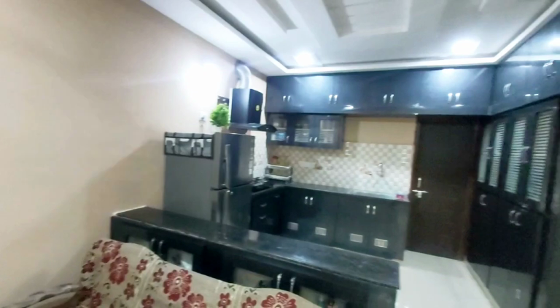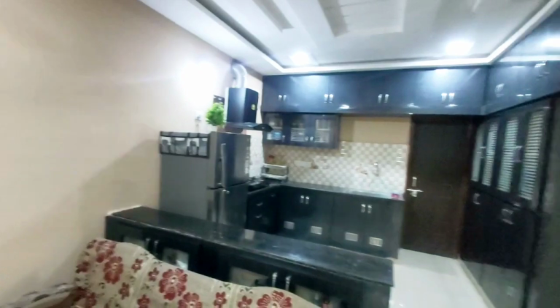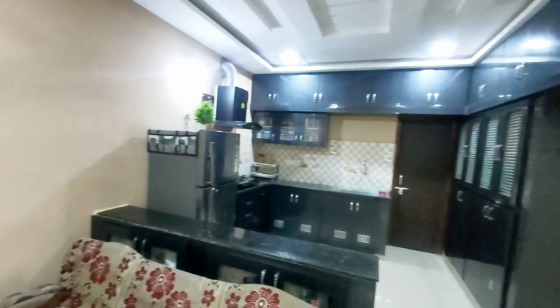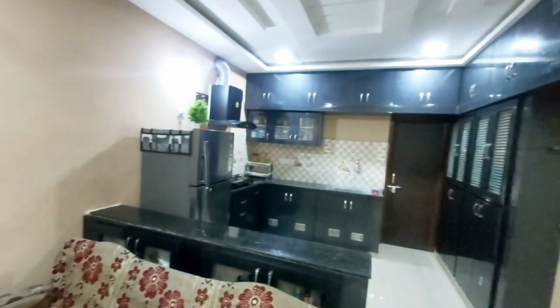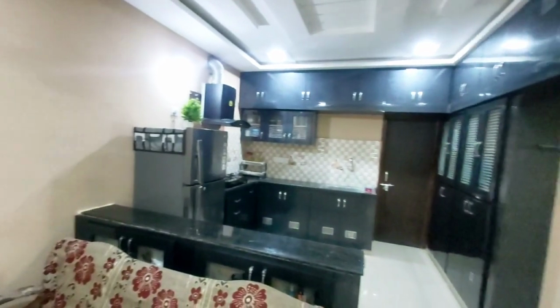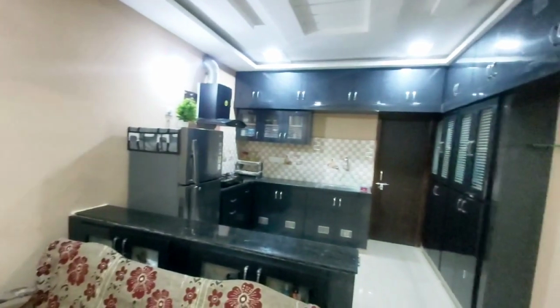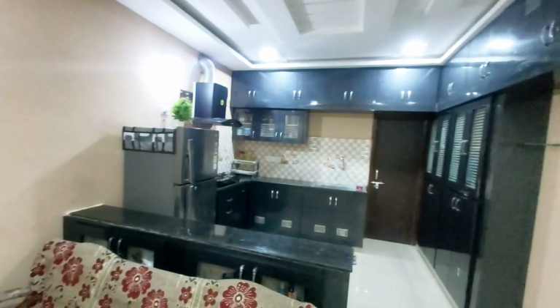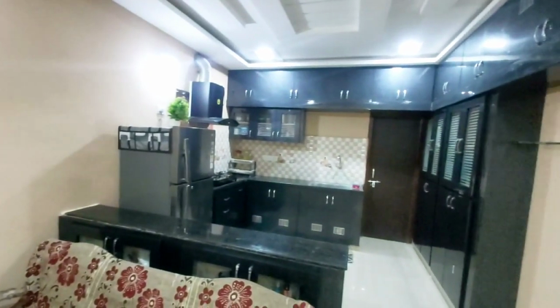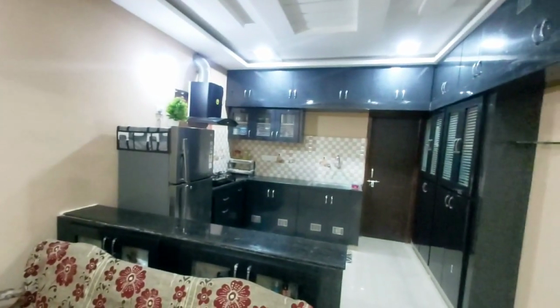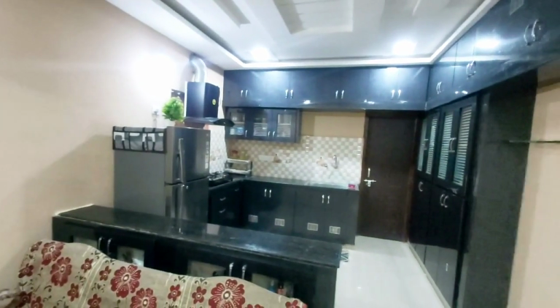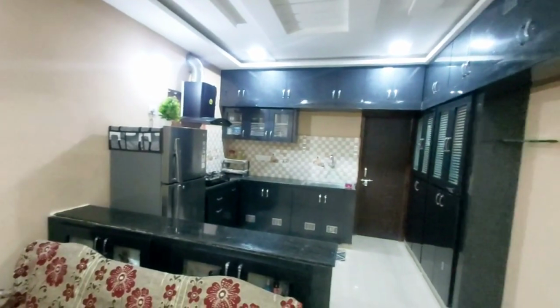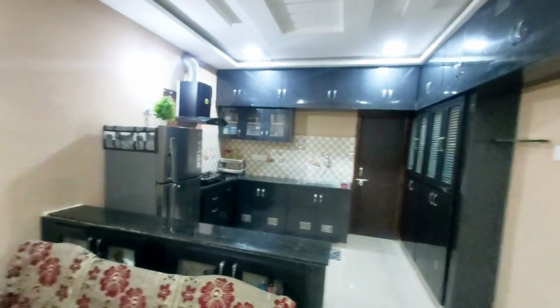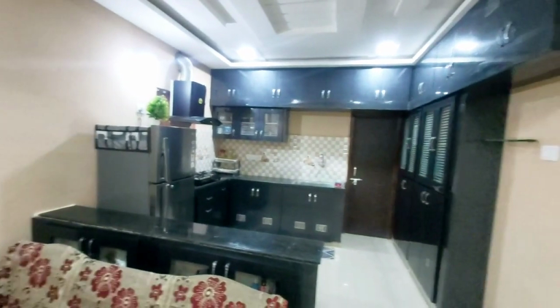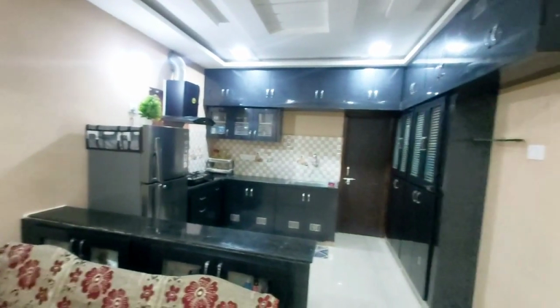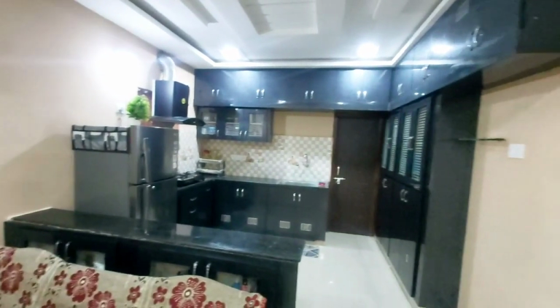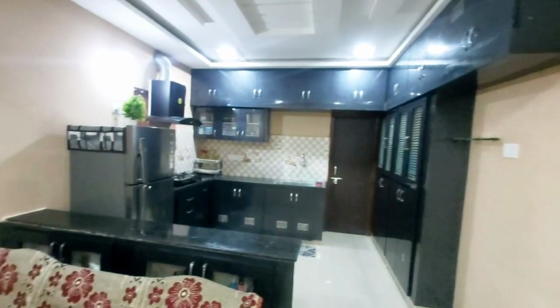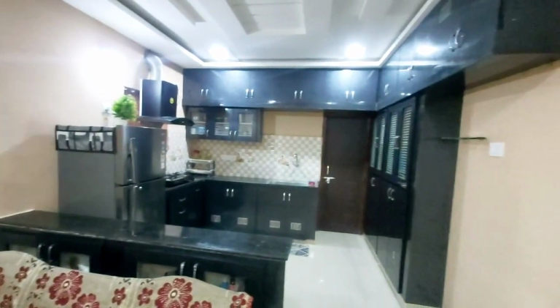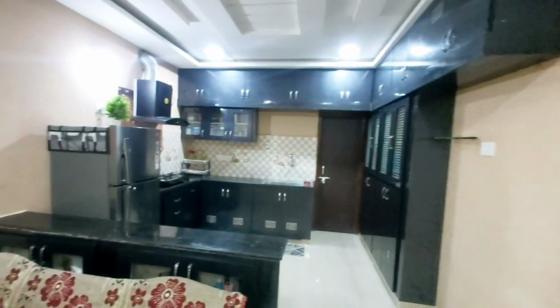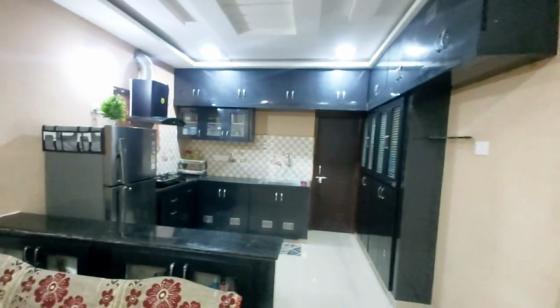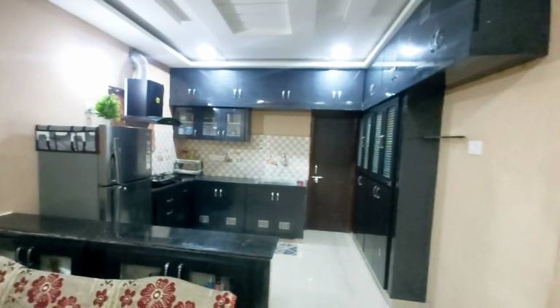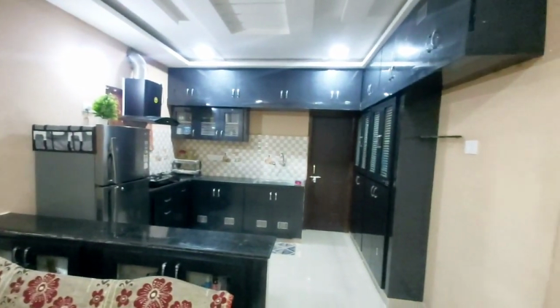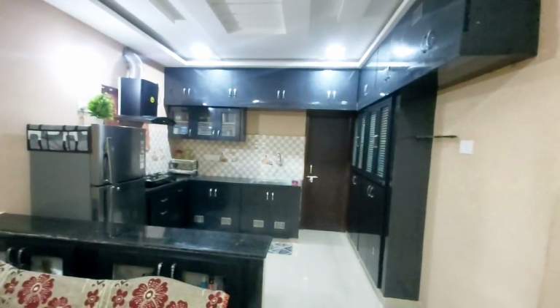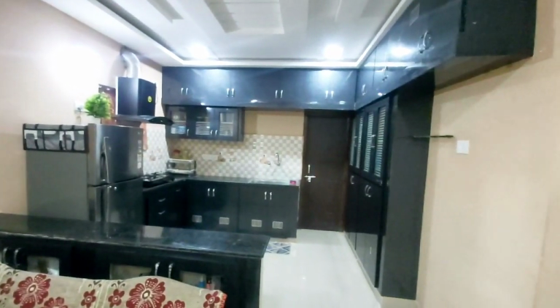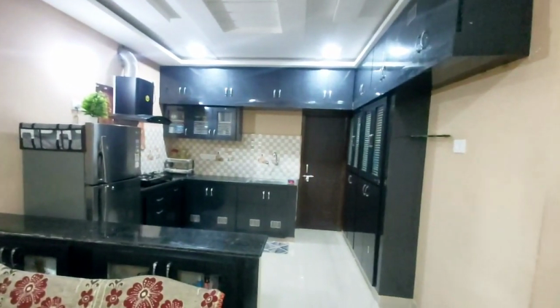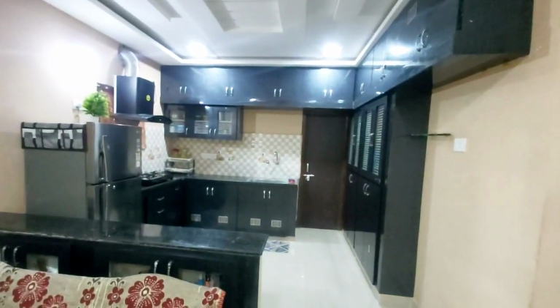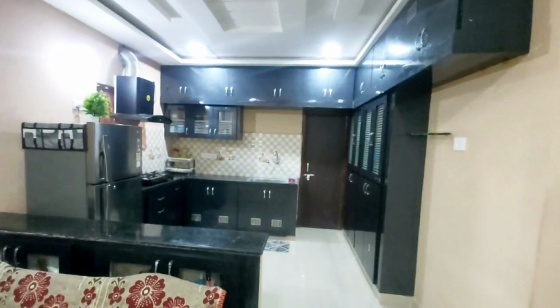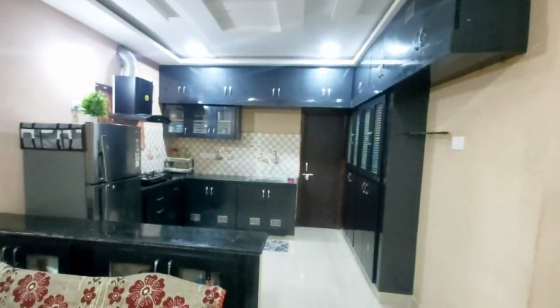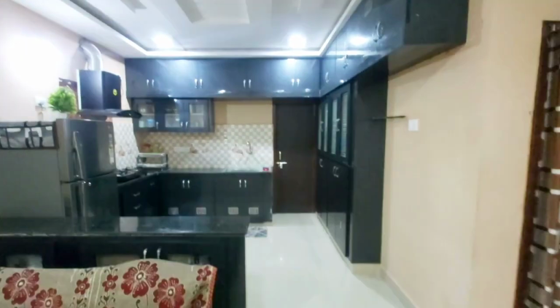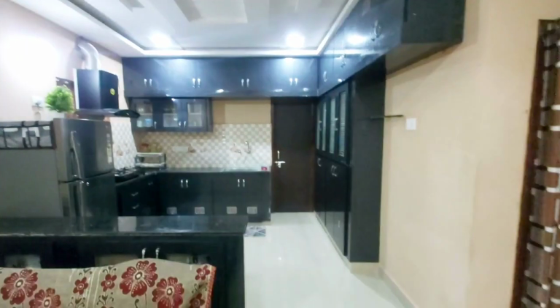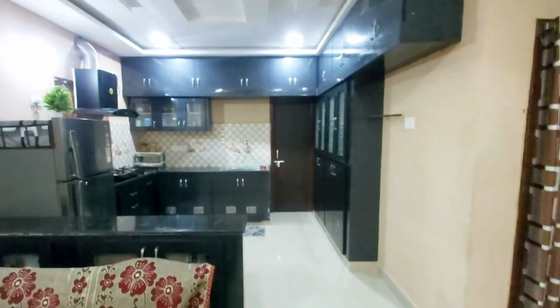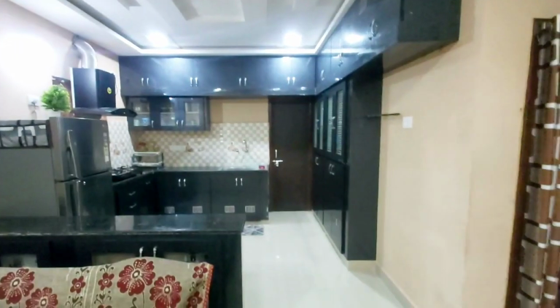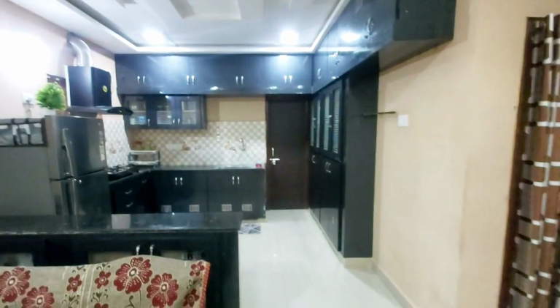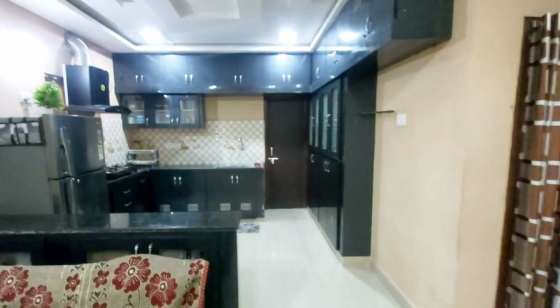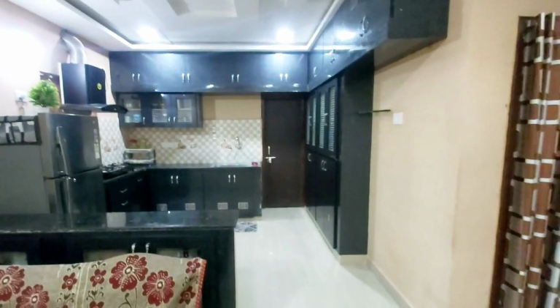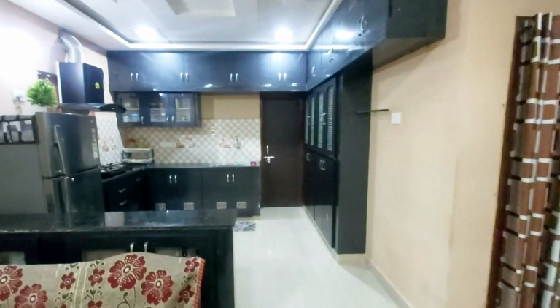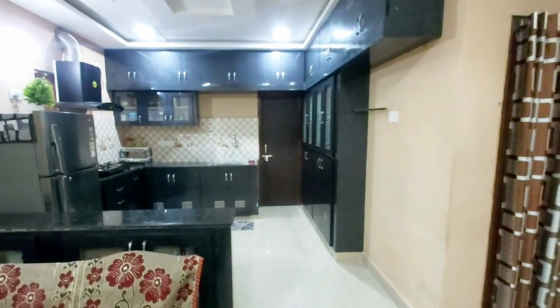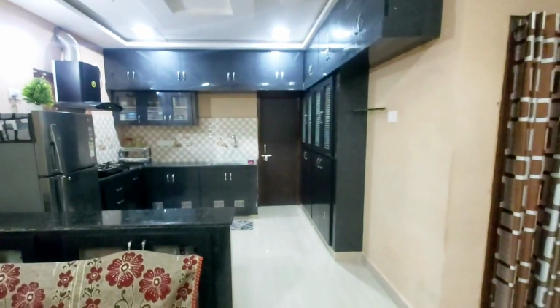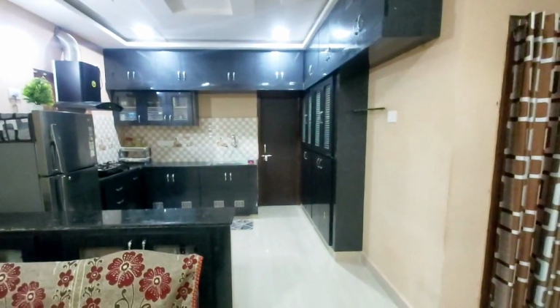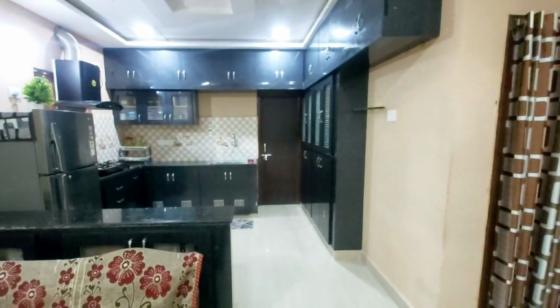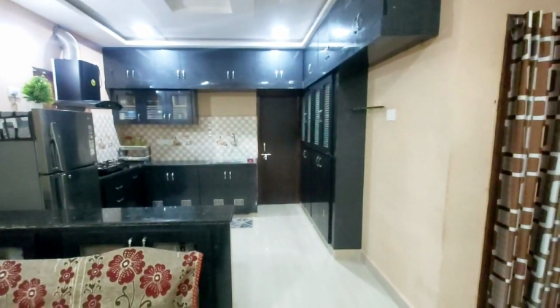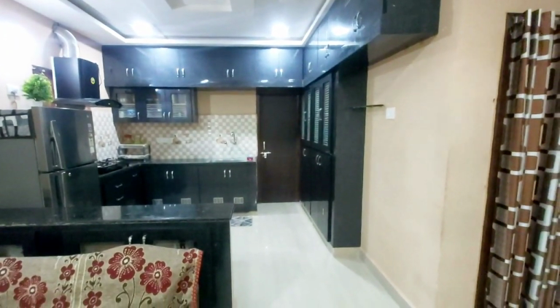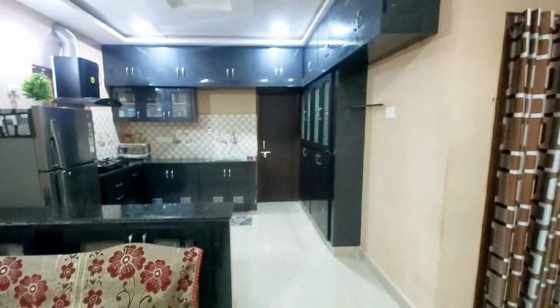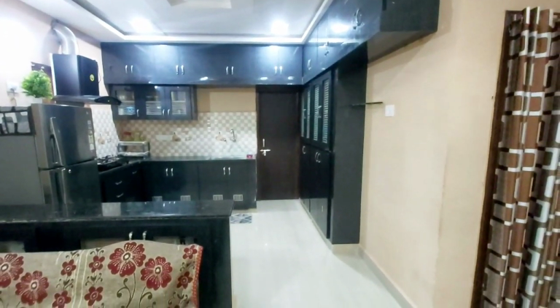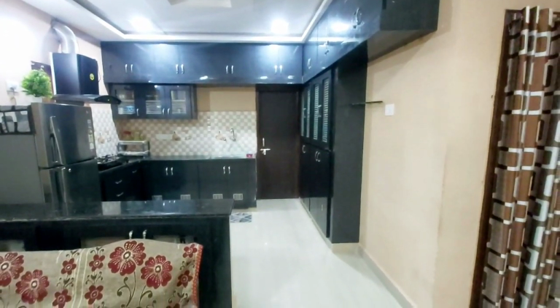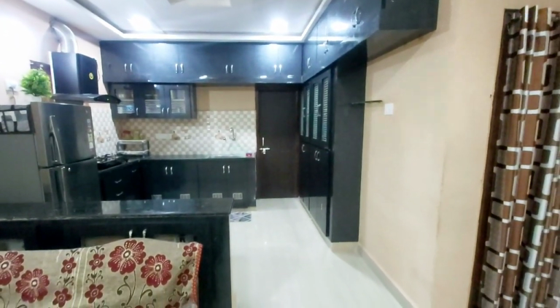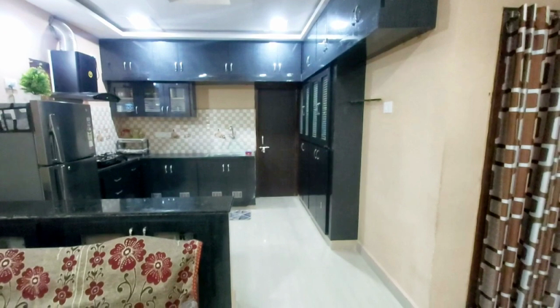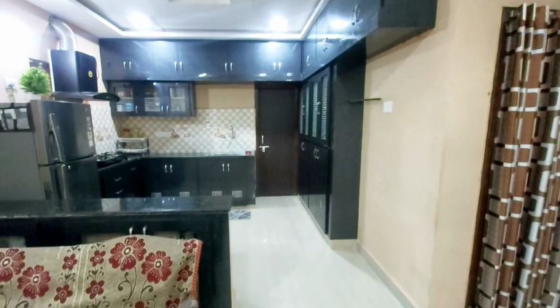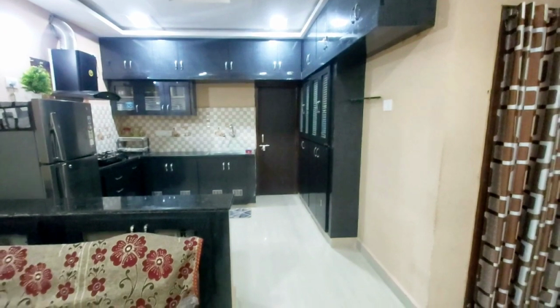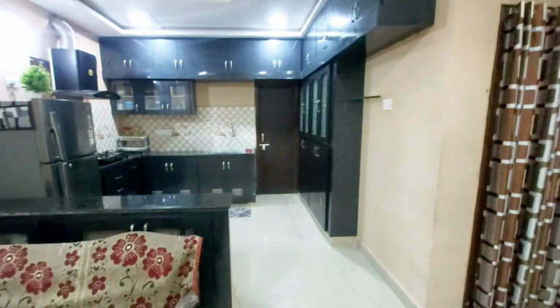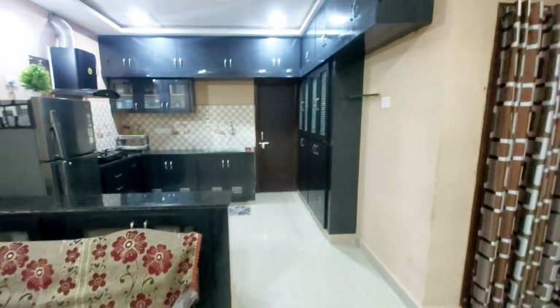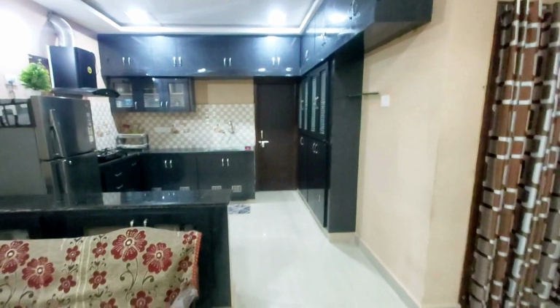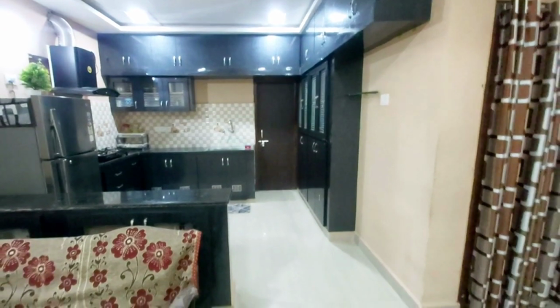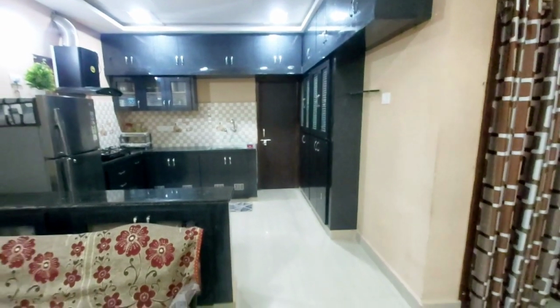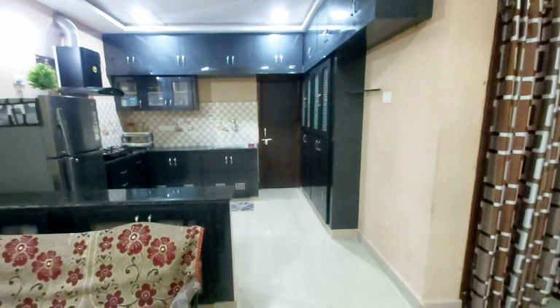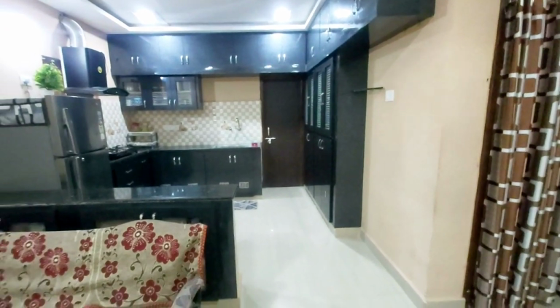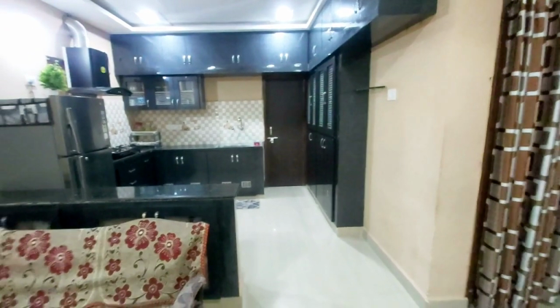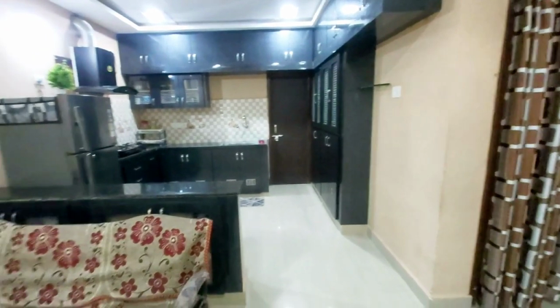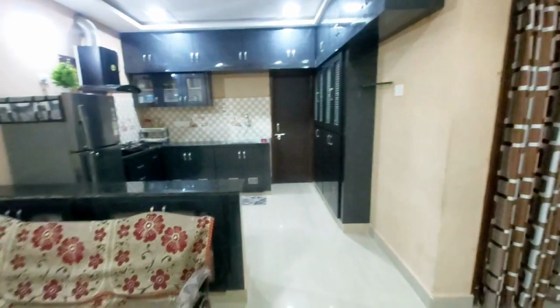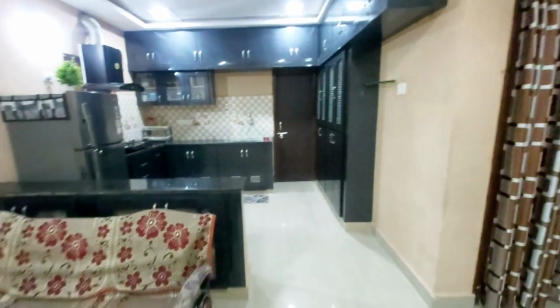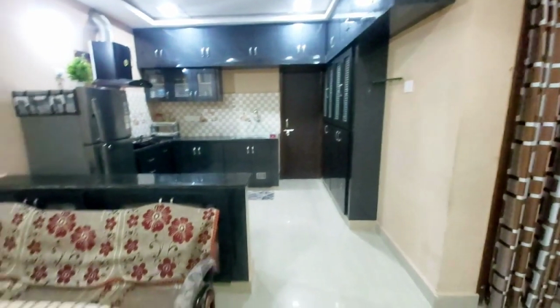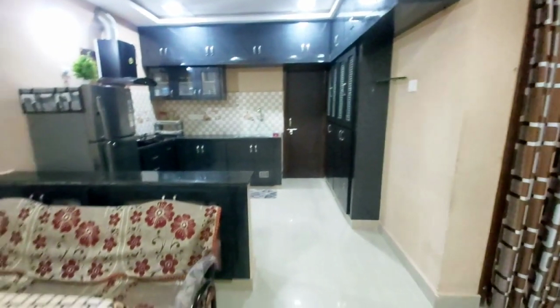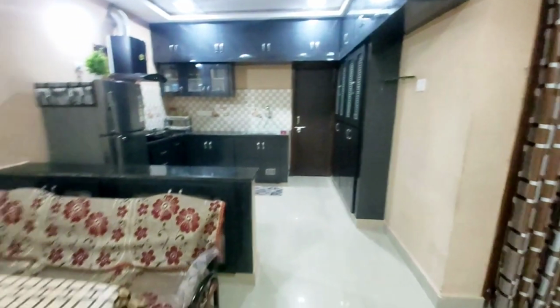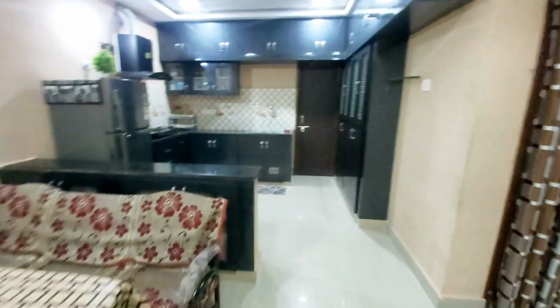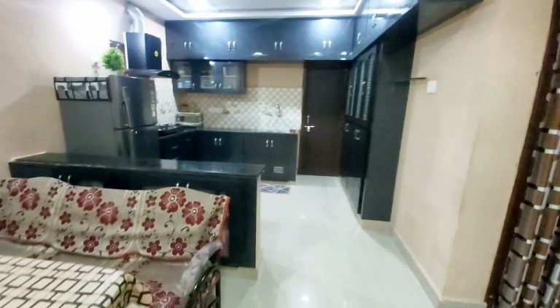Hi! Hello! Welcome back to Rainbow Home. I am Anu. I am going to show you a kitchen tour in this video.